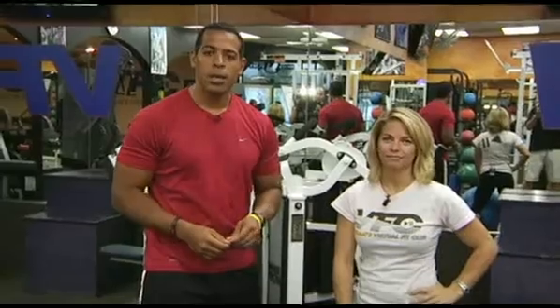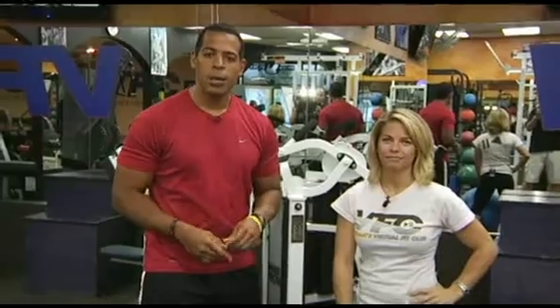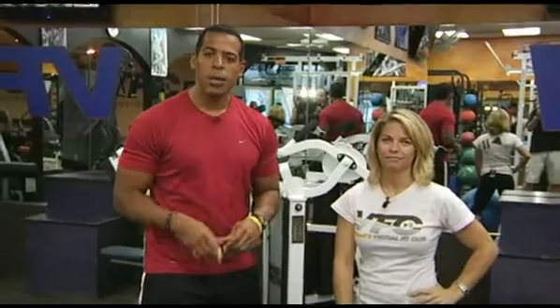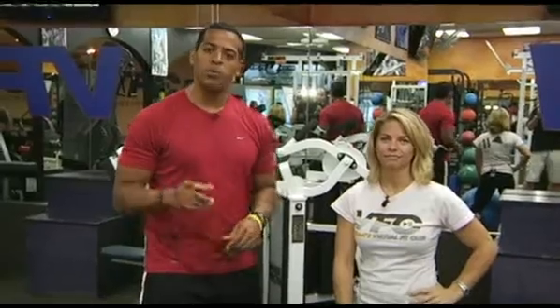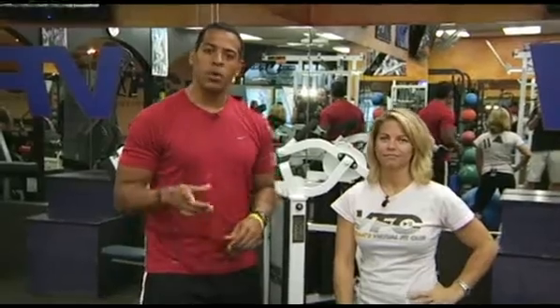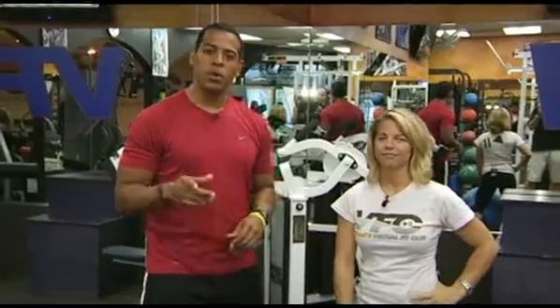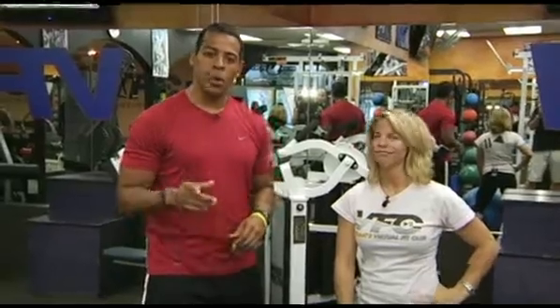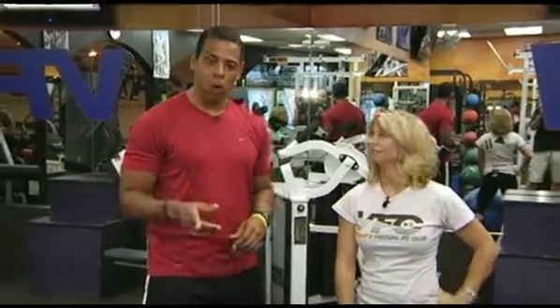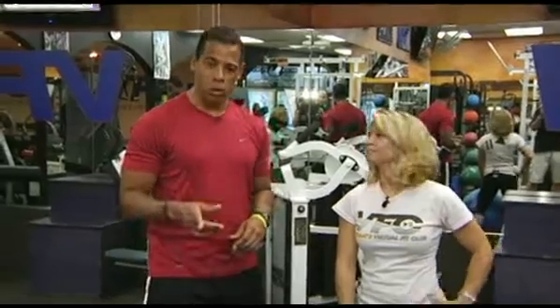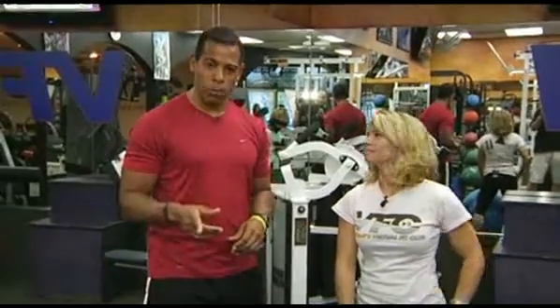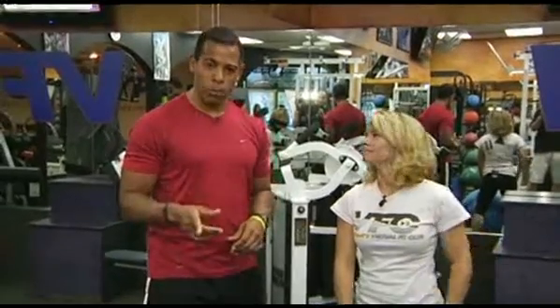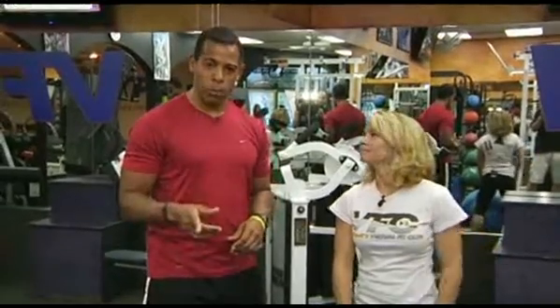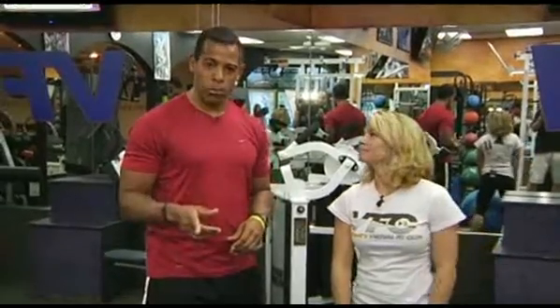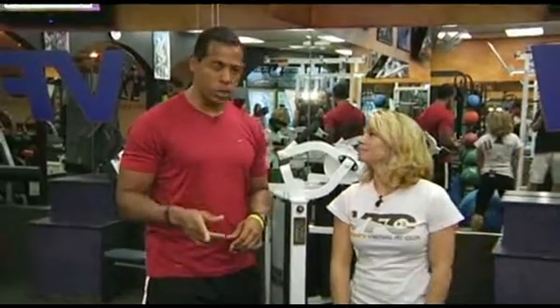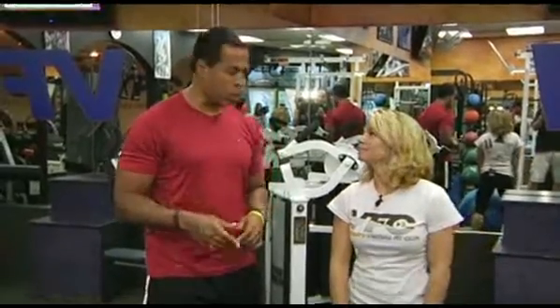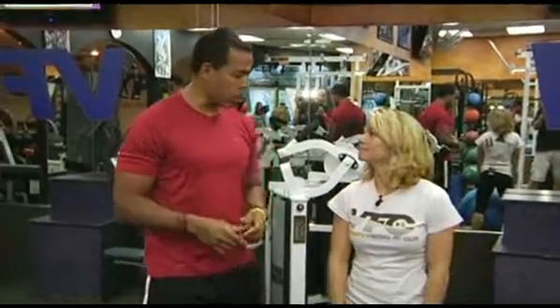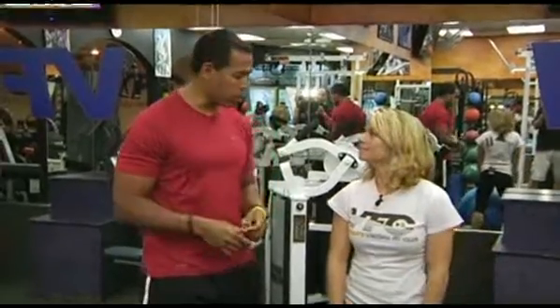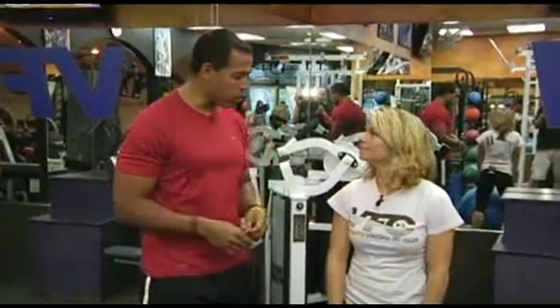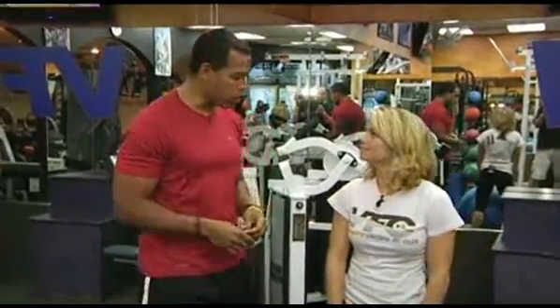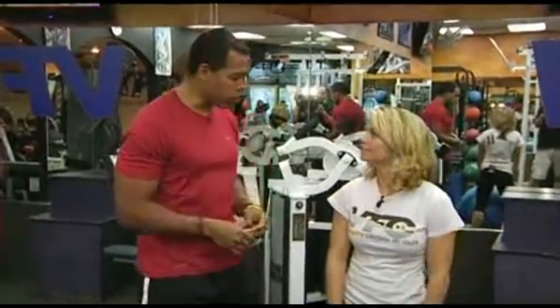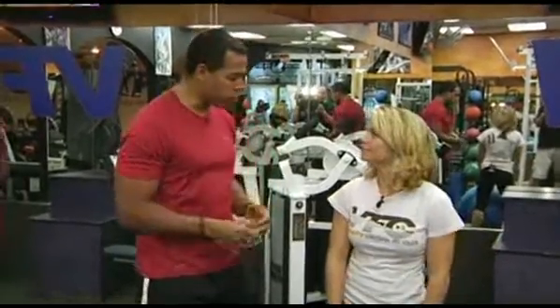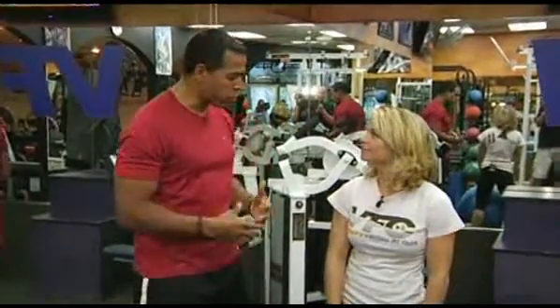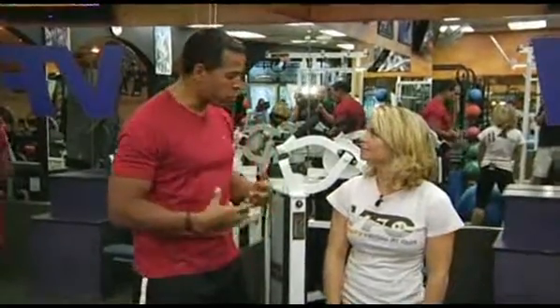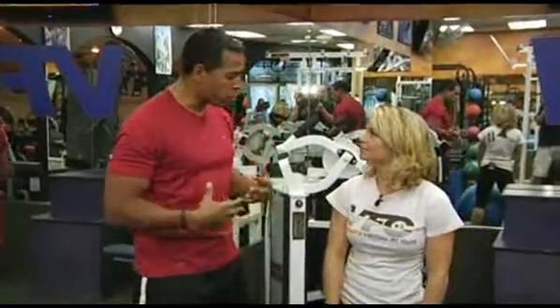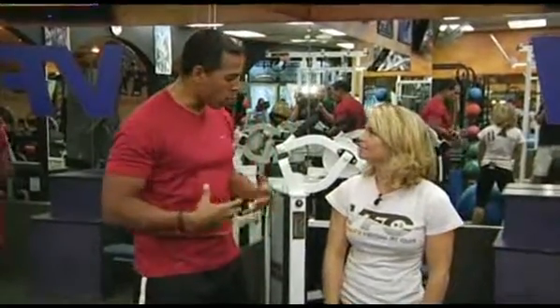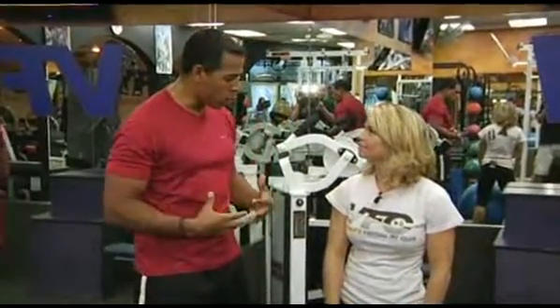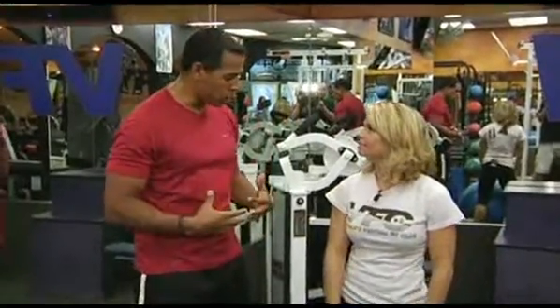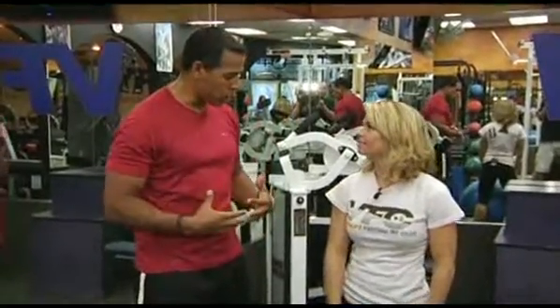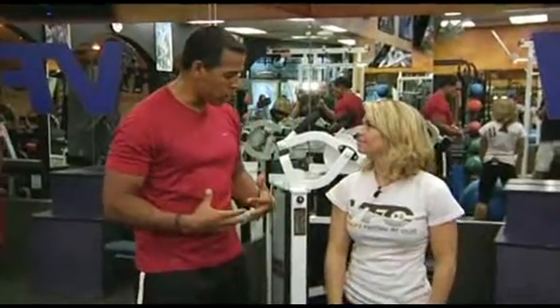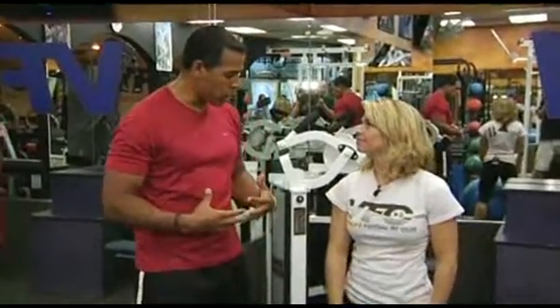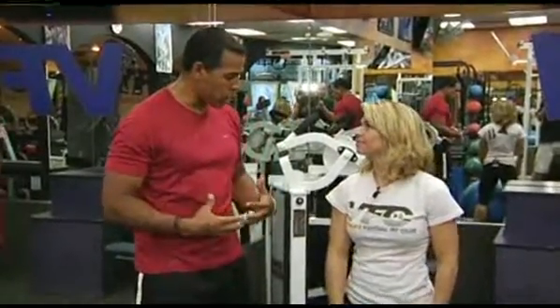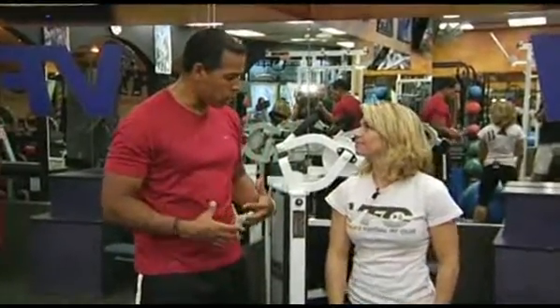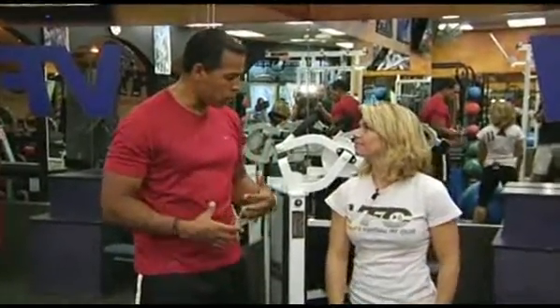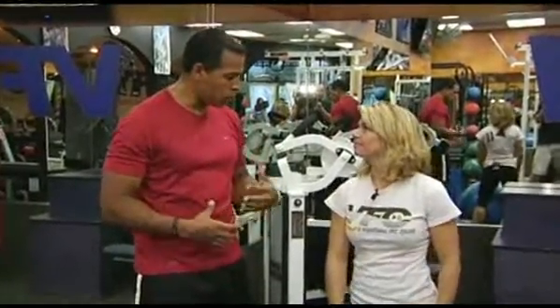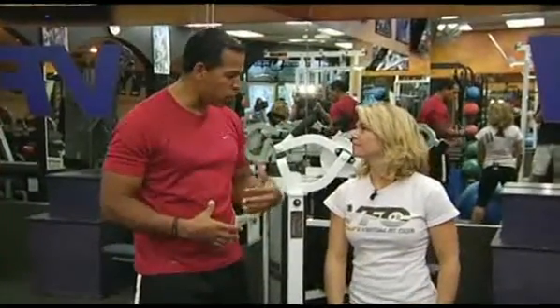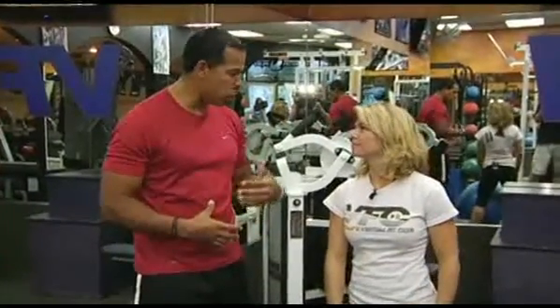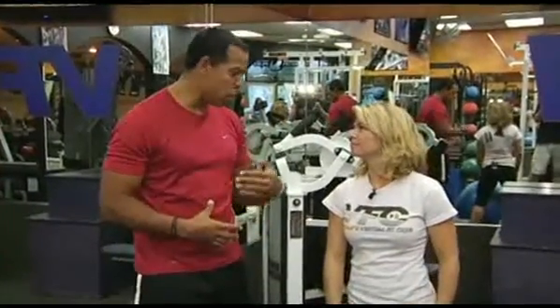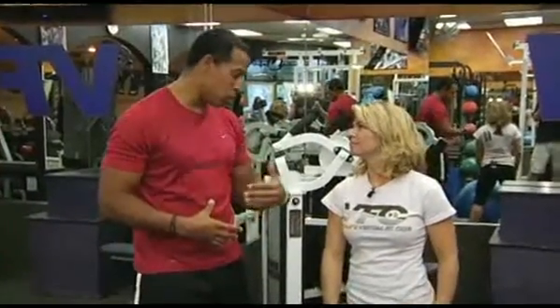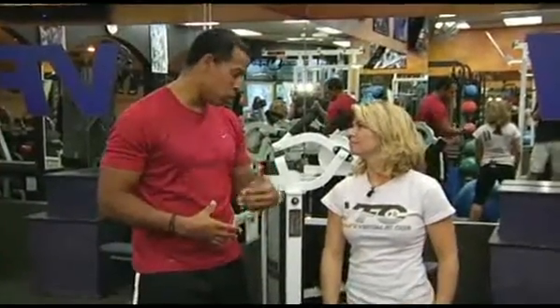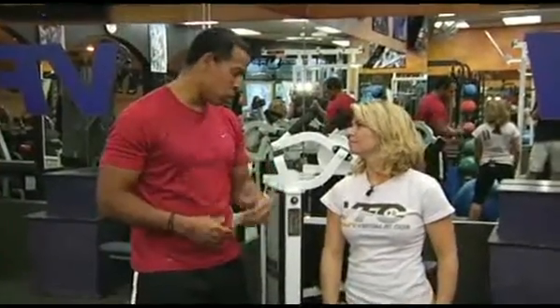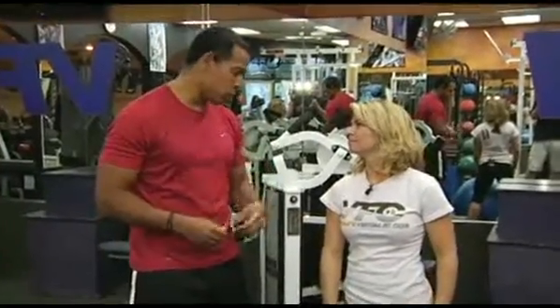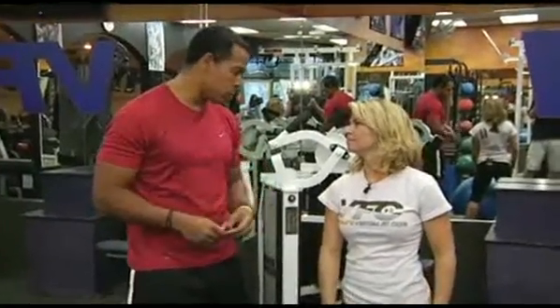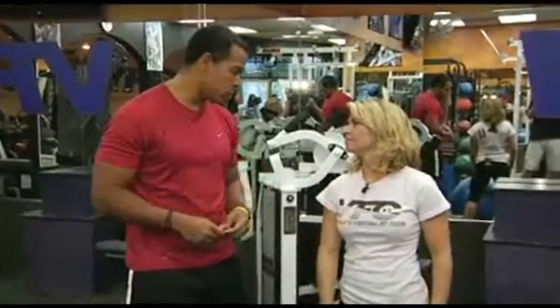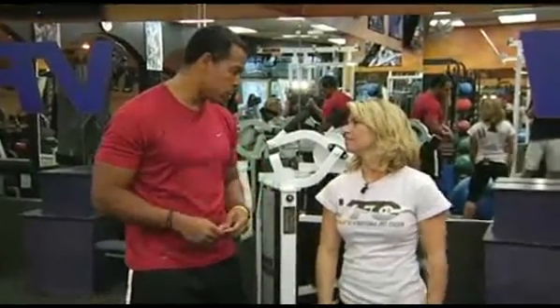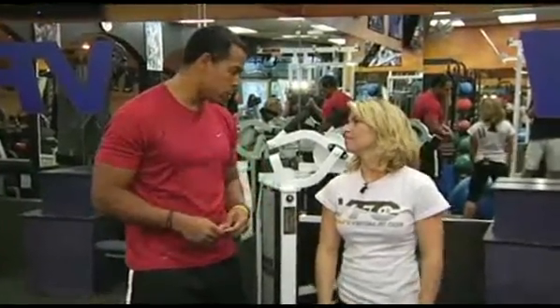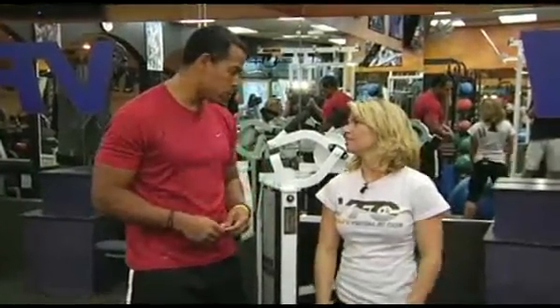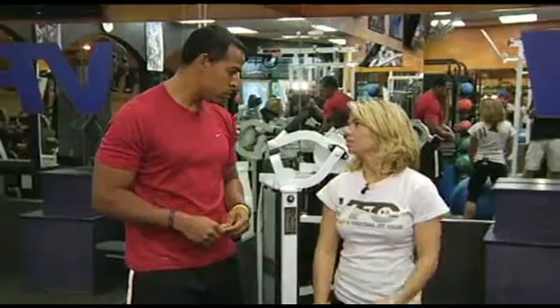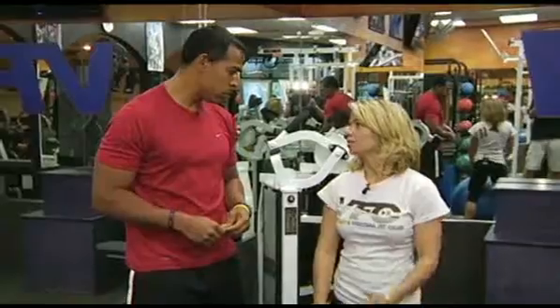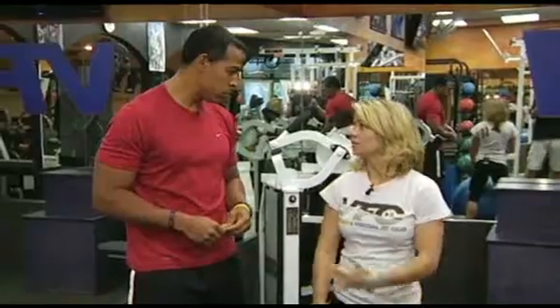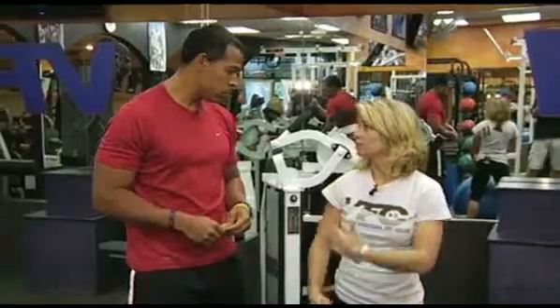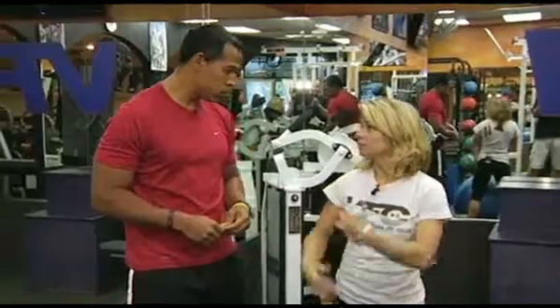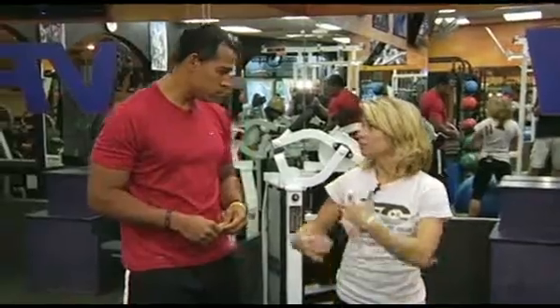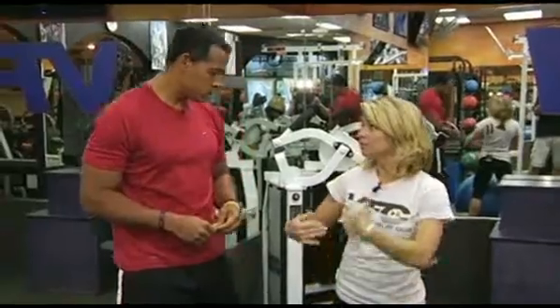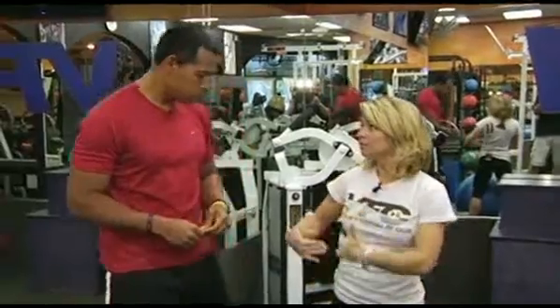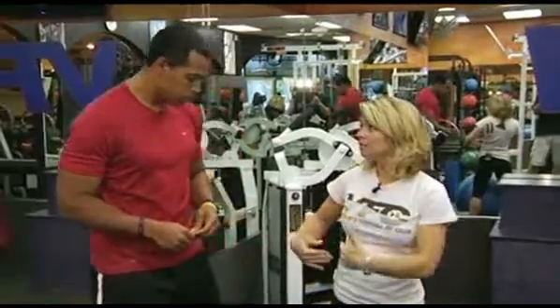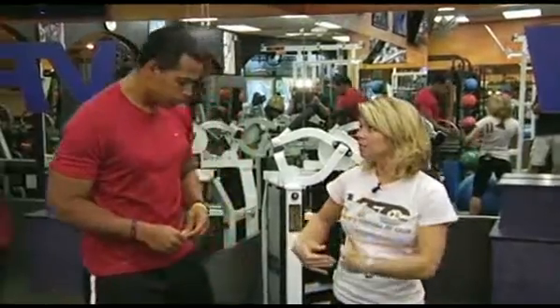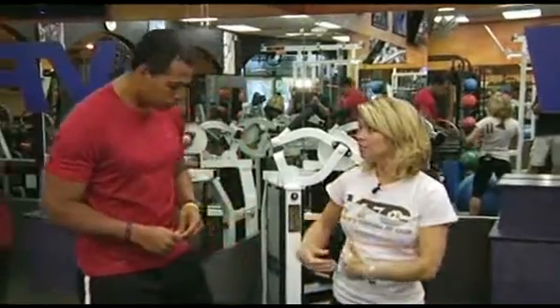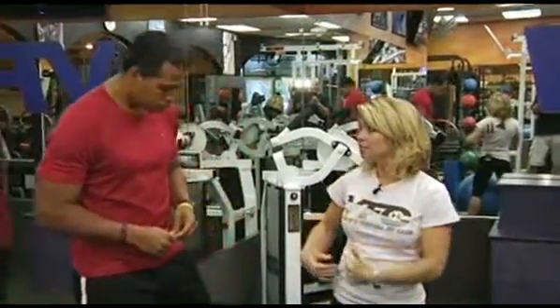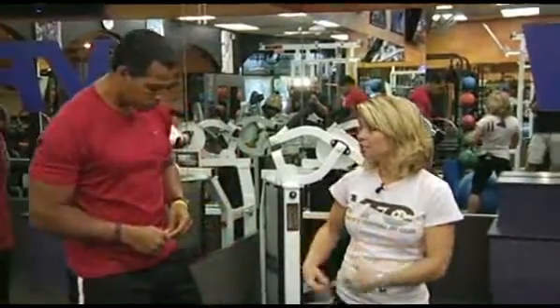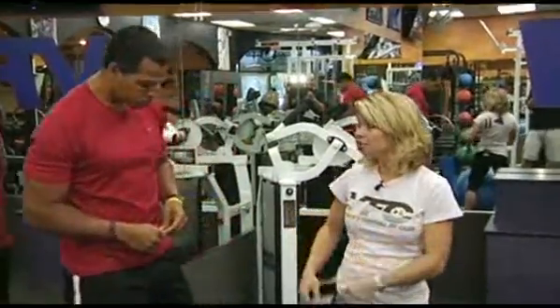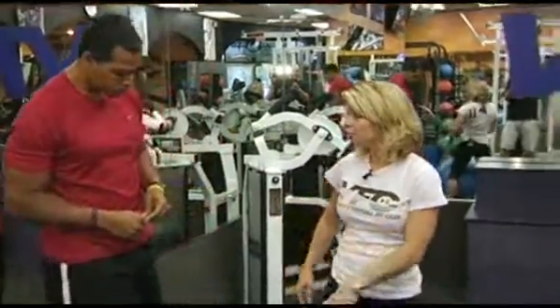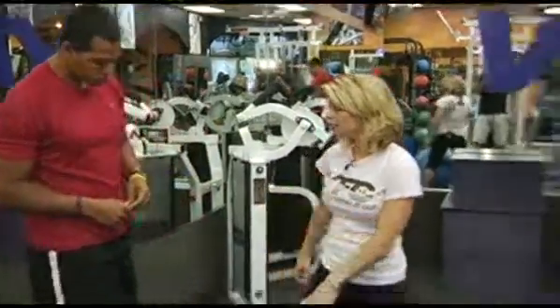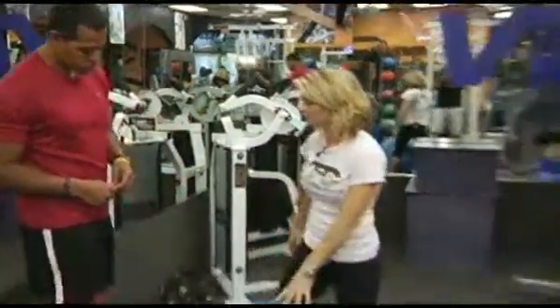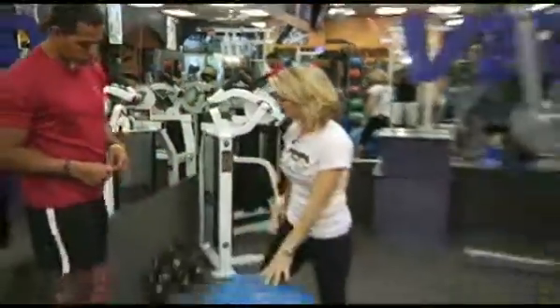I'm here with trainer Carla Porter, and today Carla, you're going to show us a great core exercise, the oblique ball twist. That's right, Chris. This one really targets your obliques.